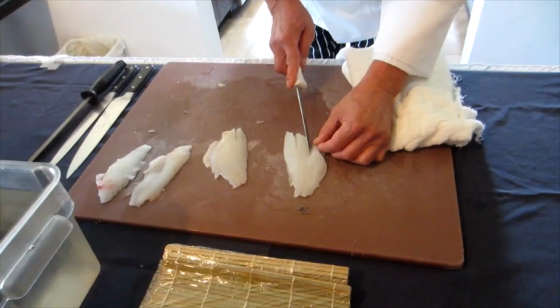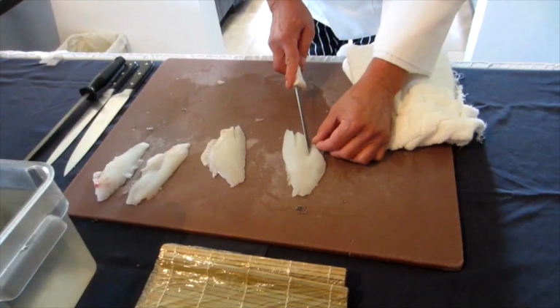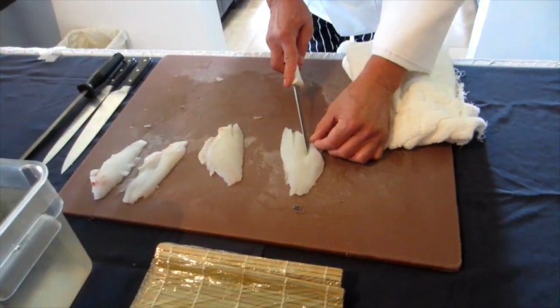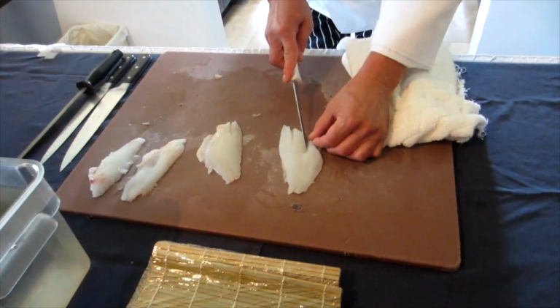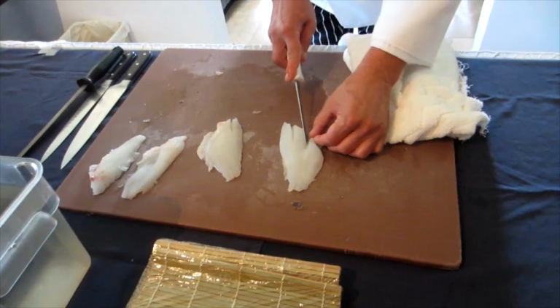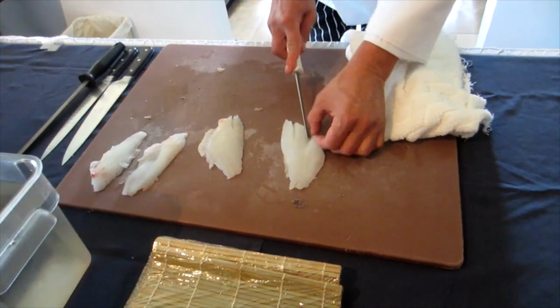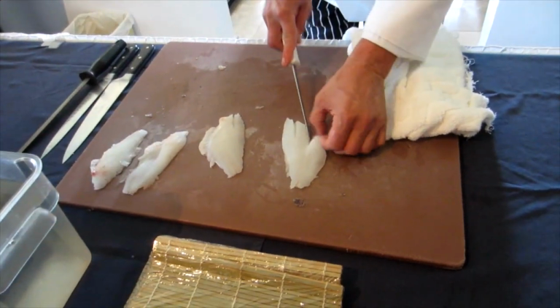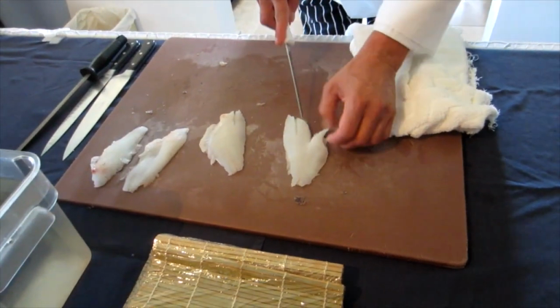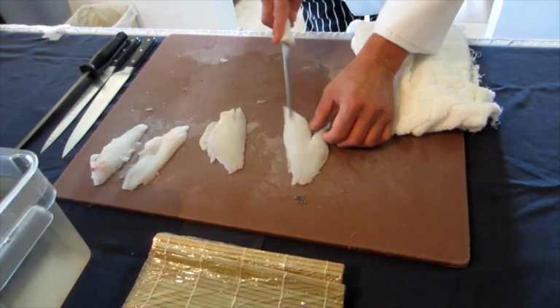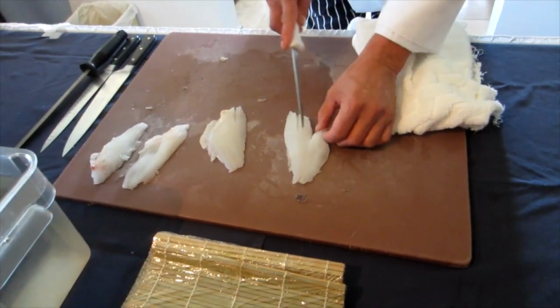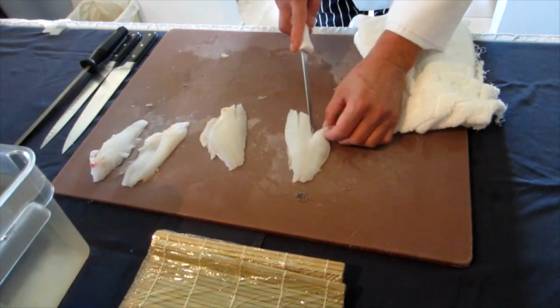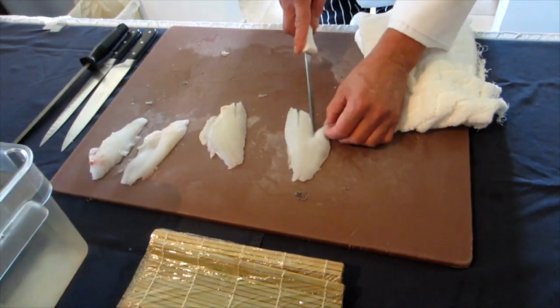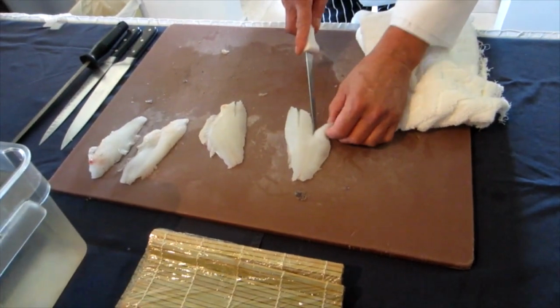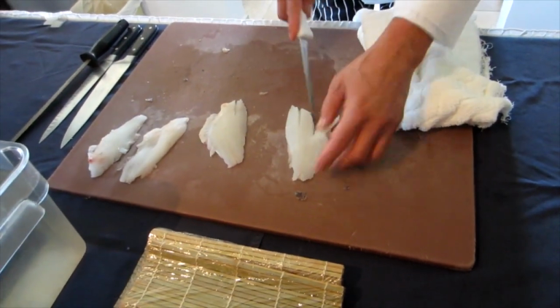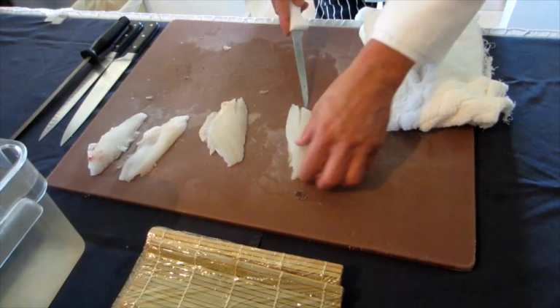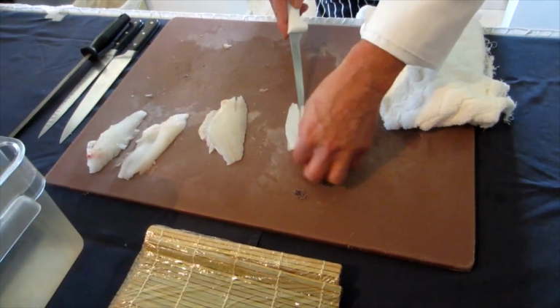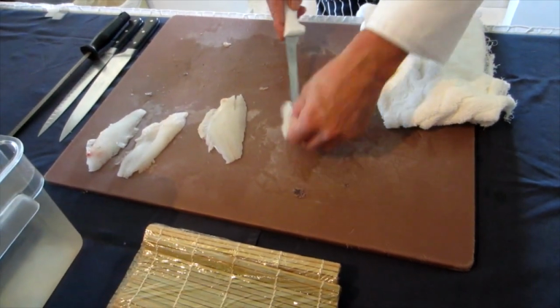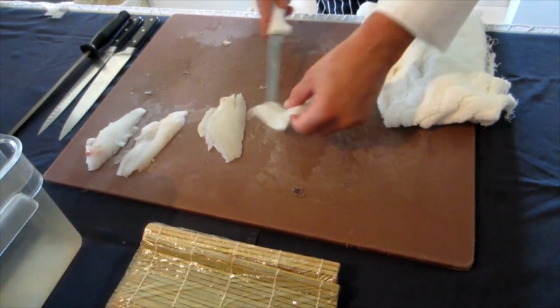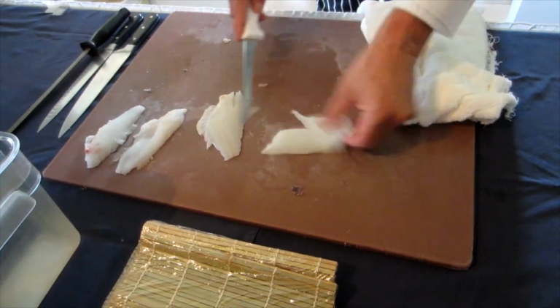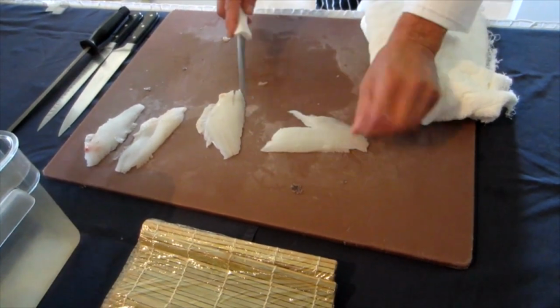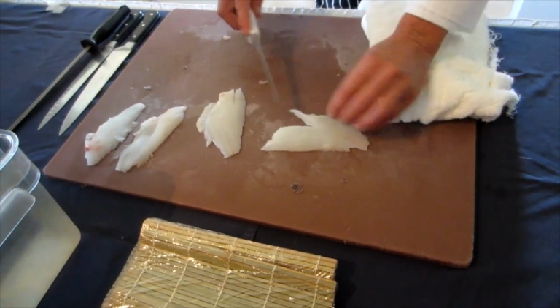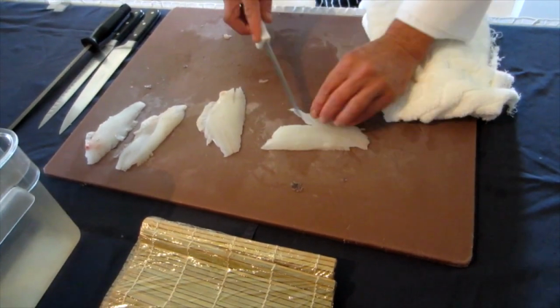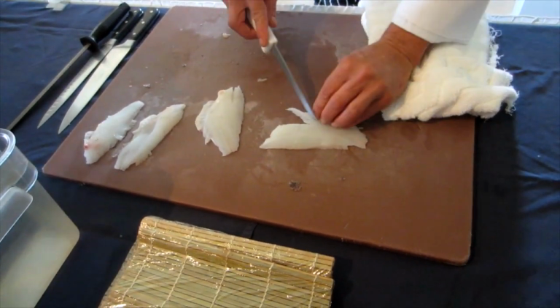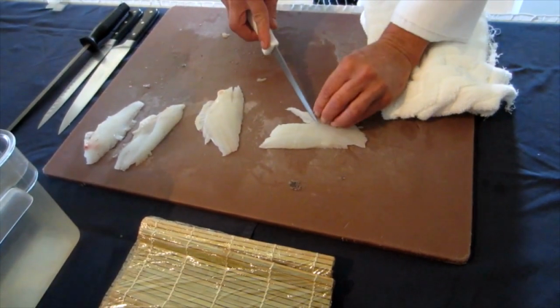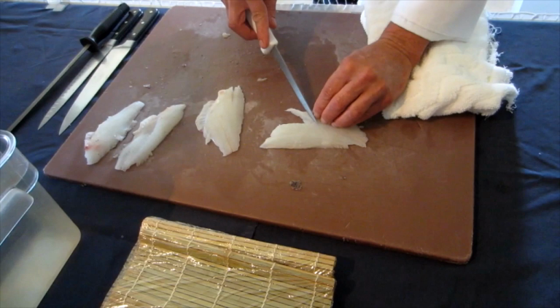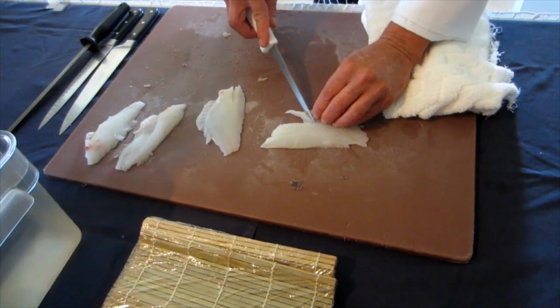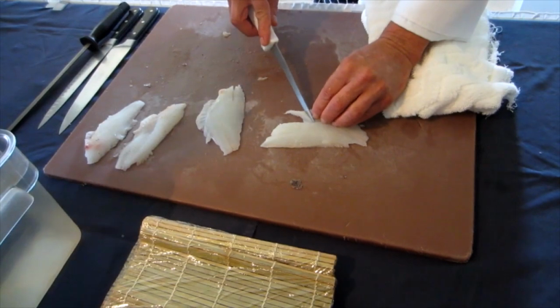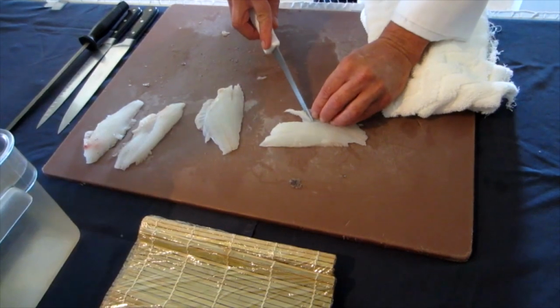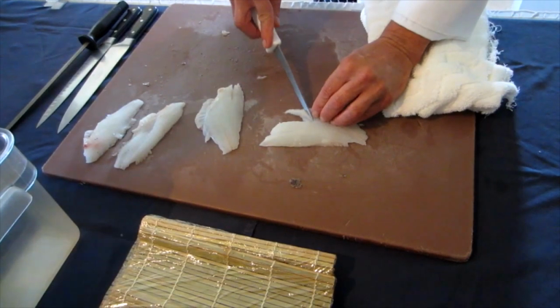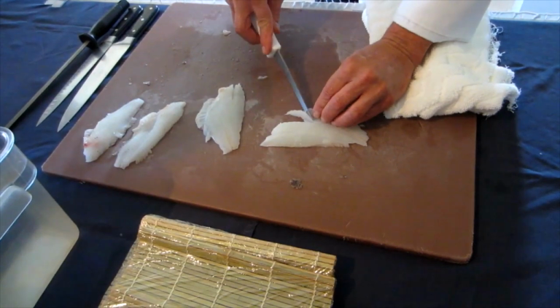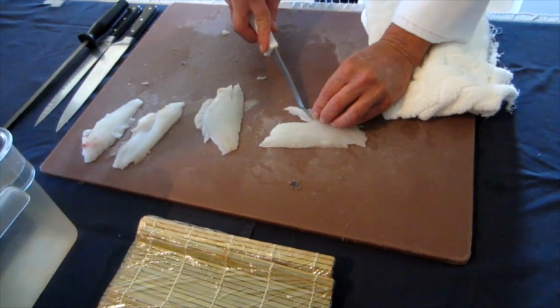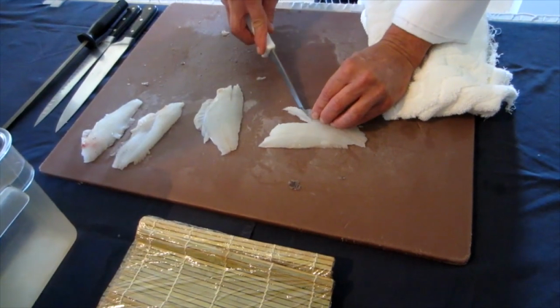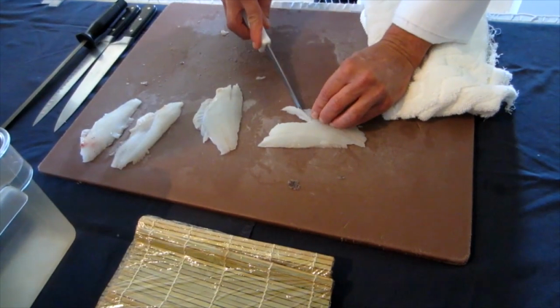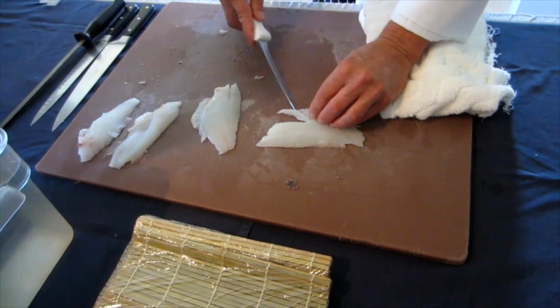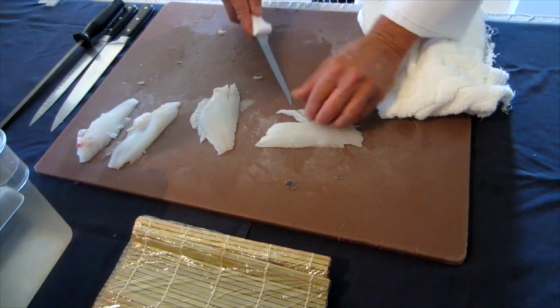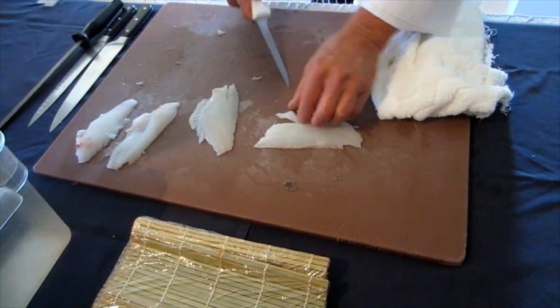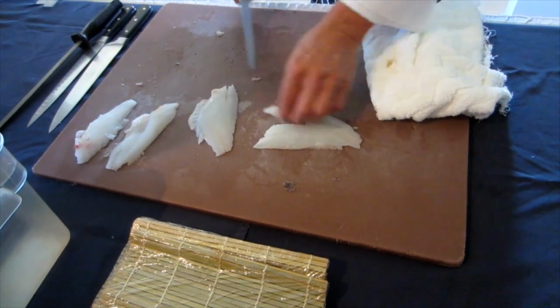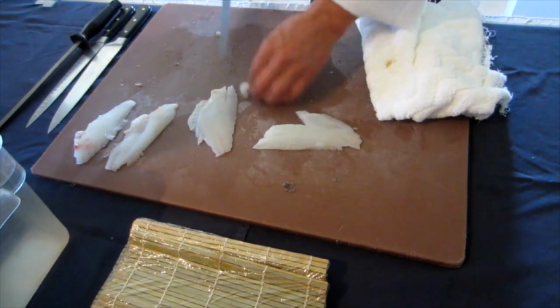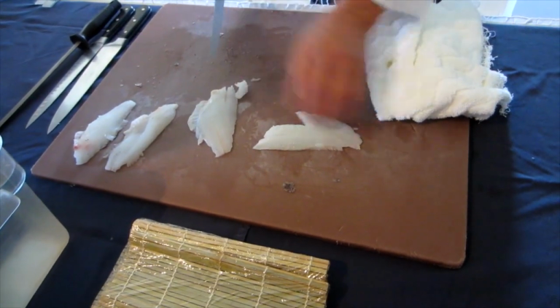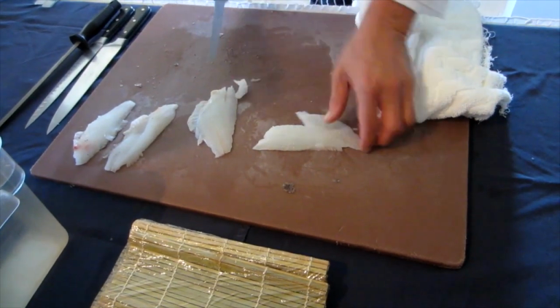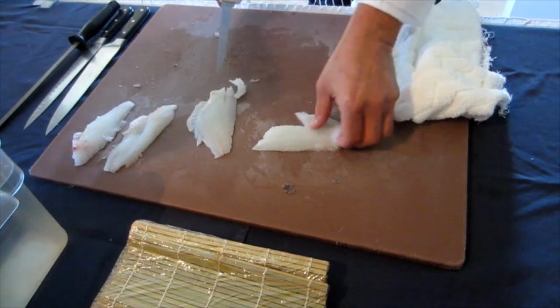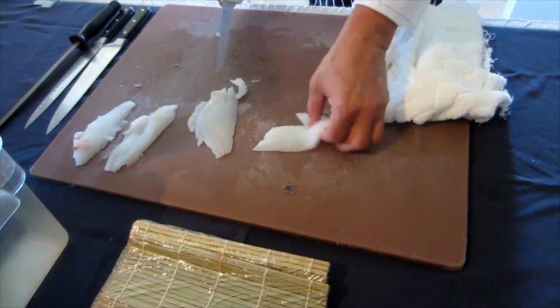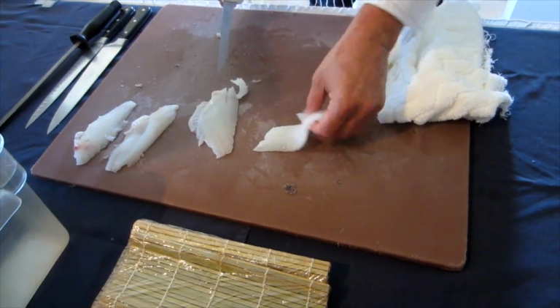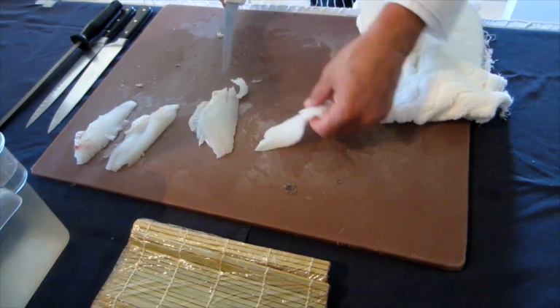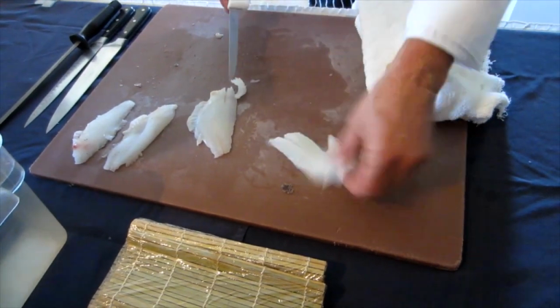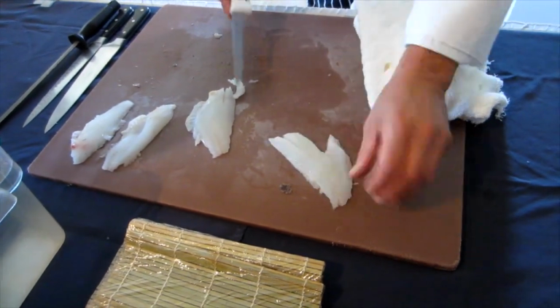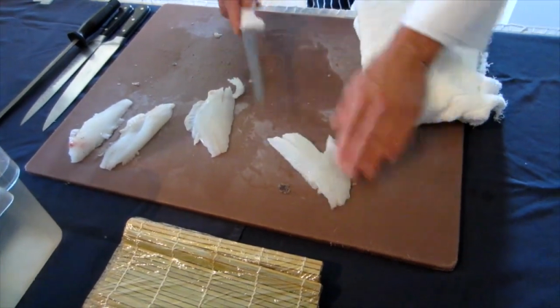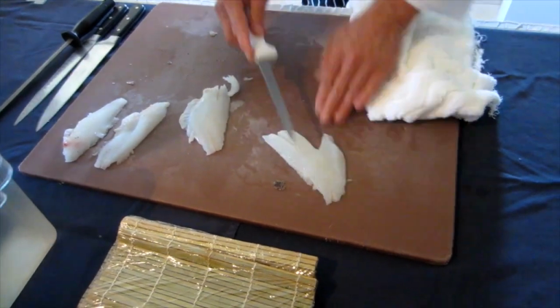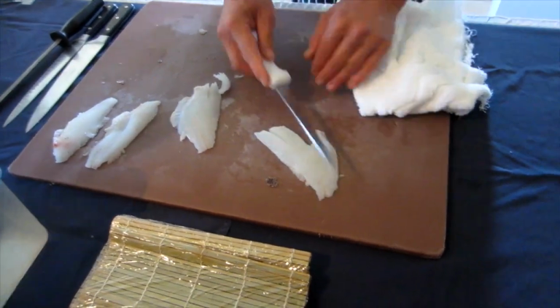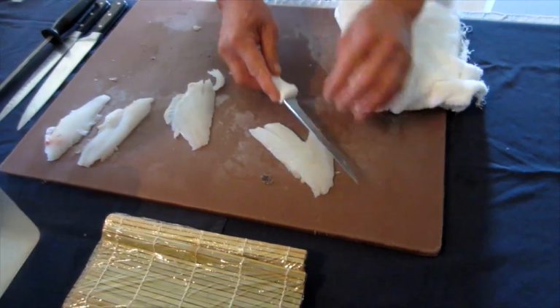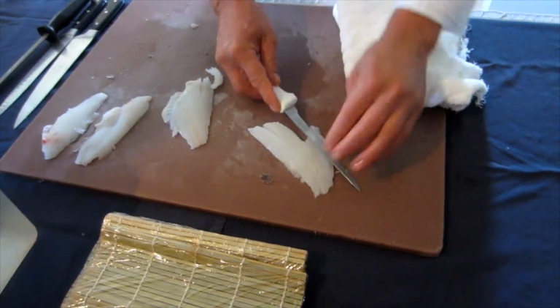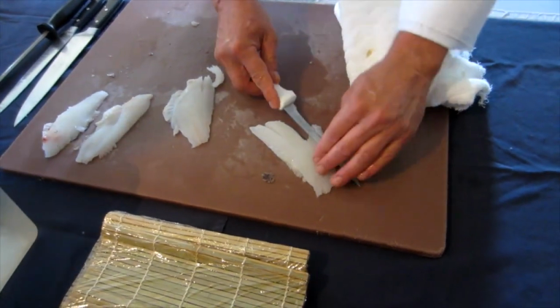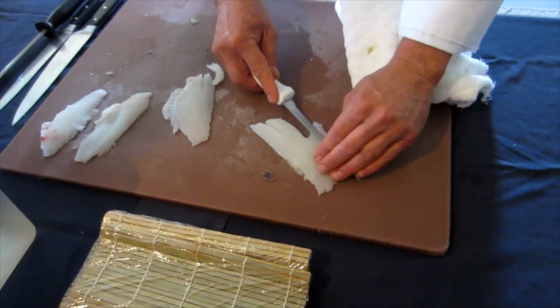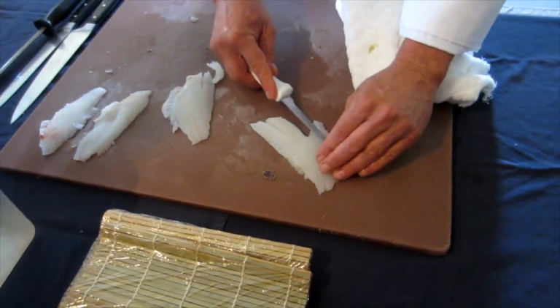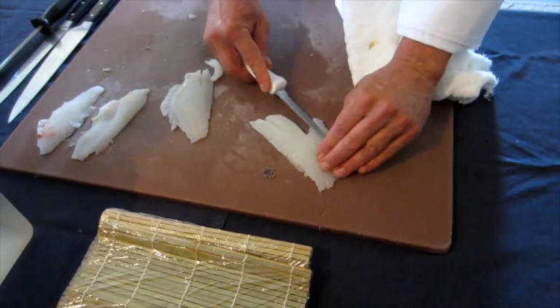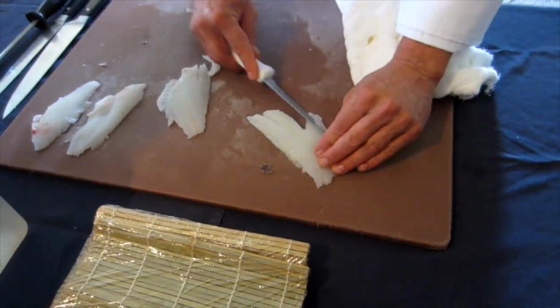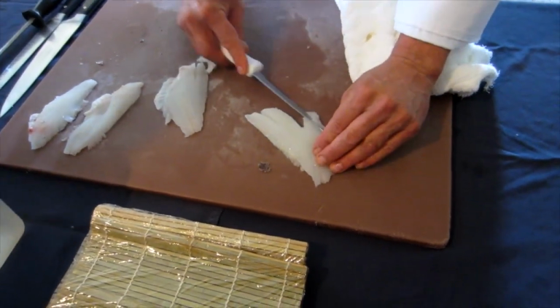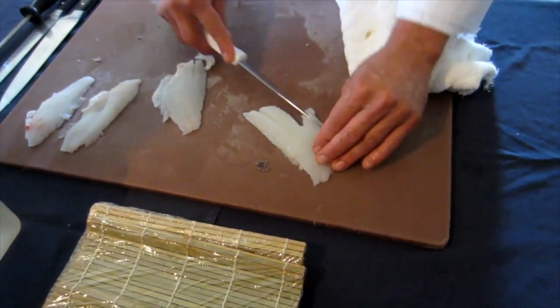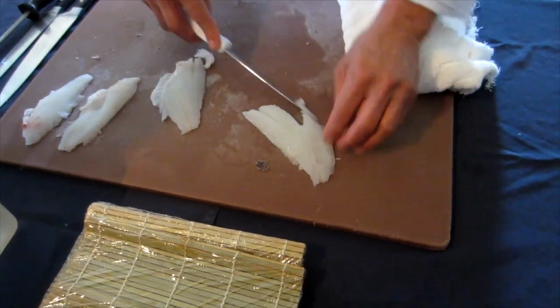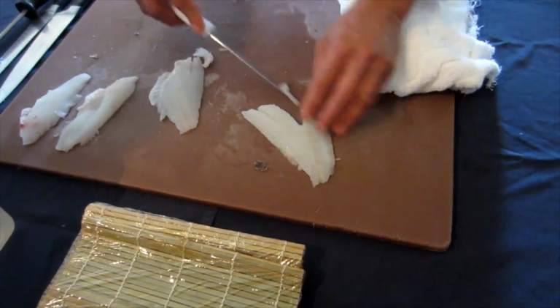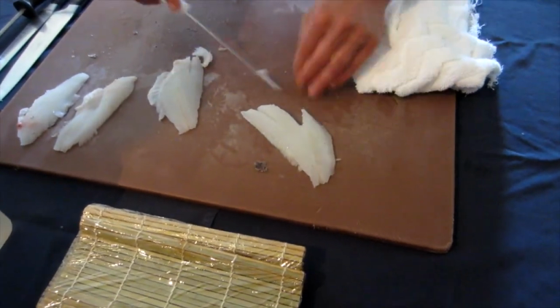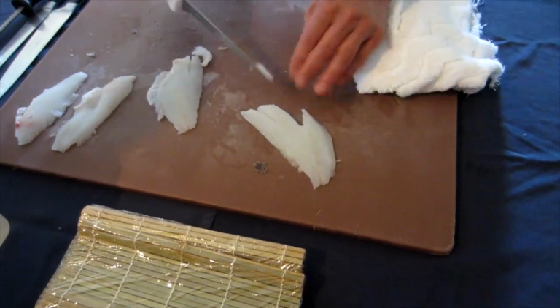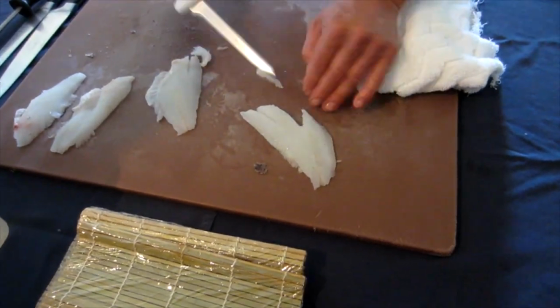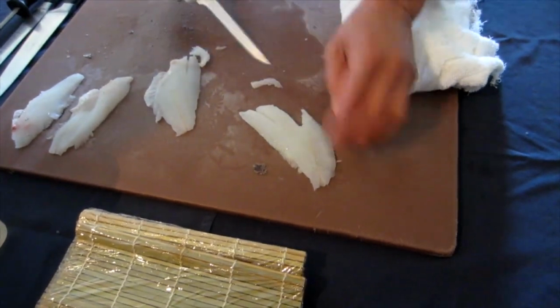Fish in general are usually spiny and hard to clean, but the lionfish has only one little triangle section of bone to remove before it's ready to serve.